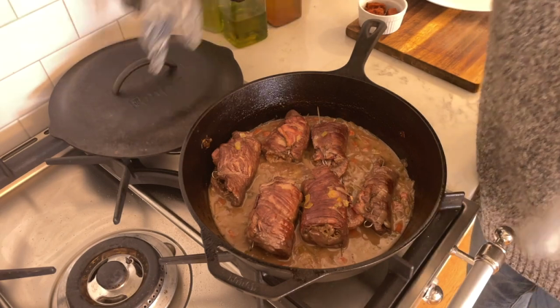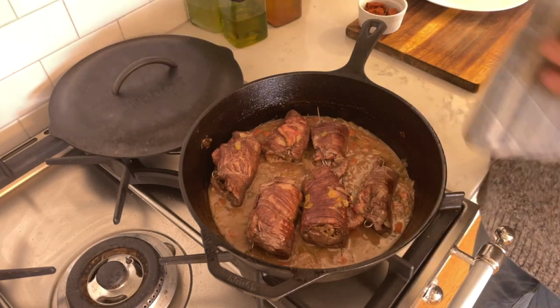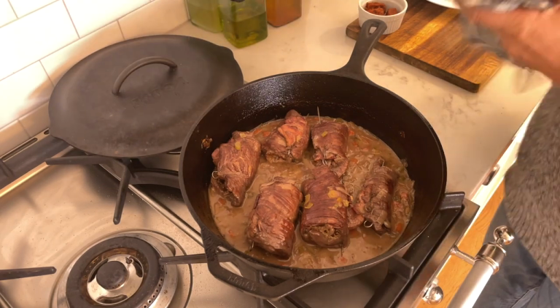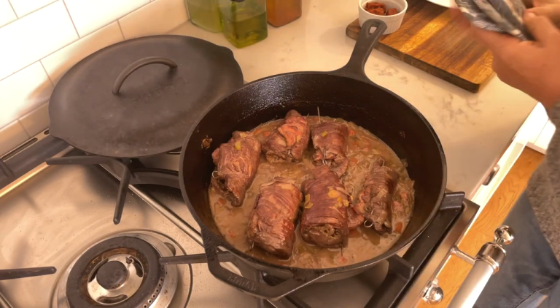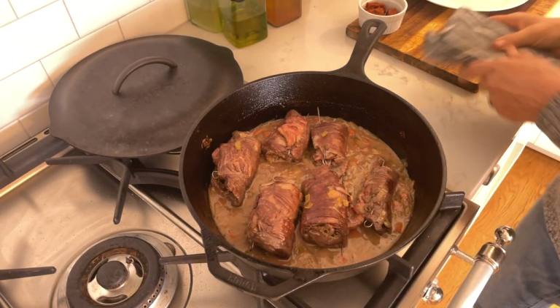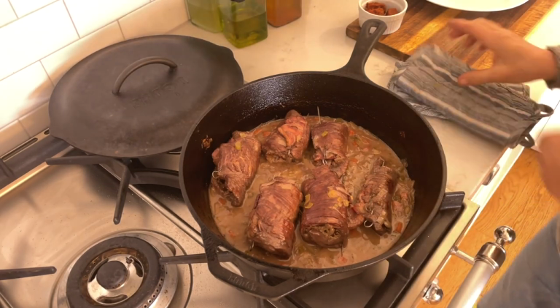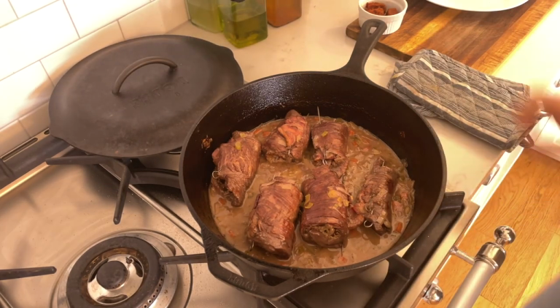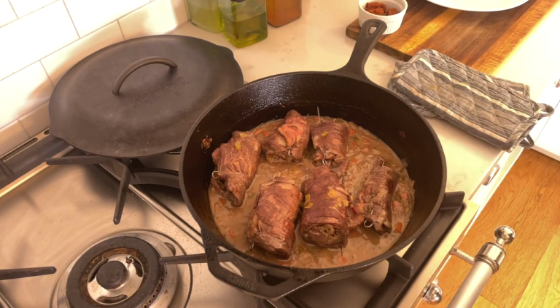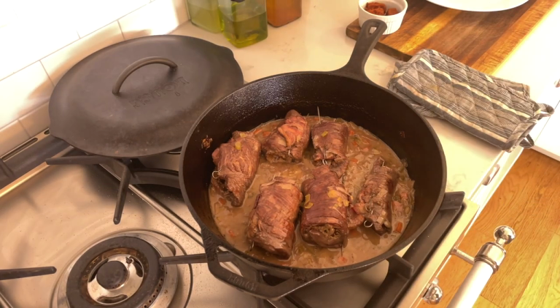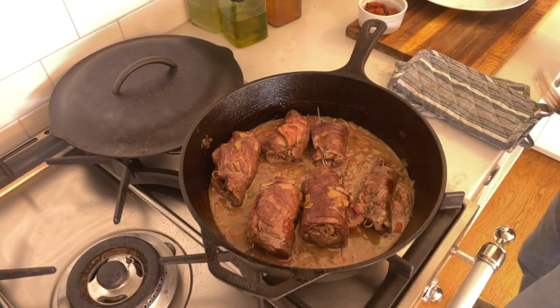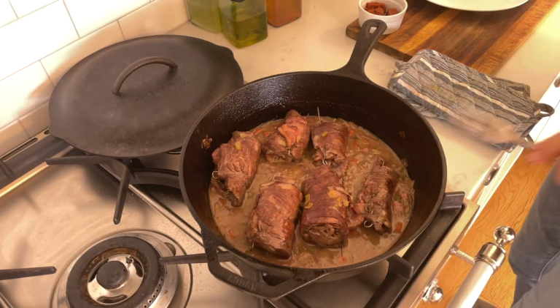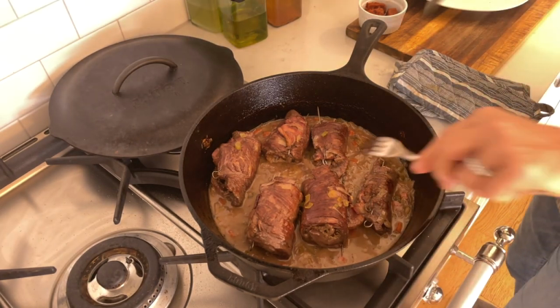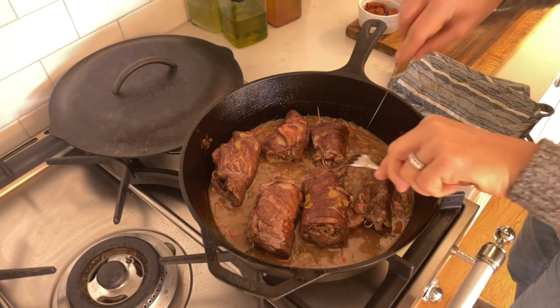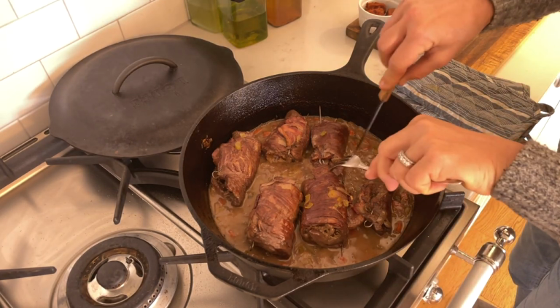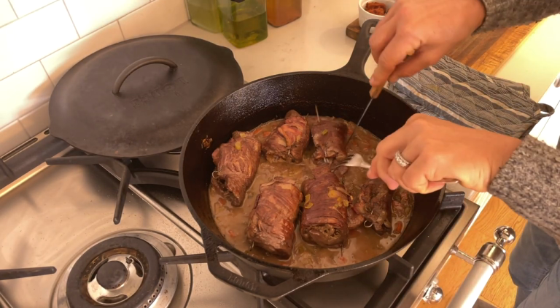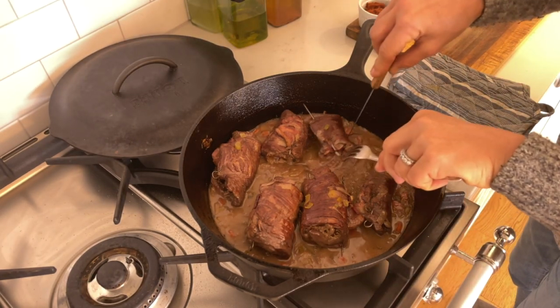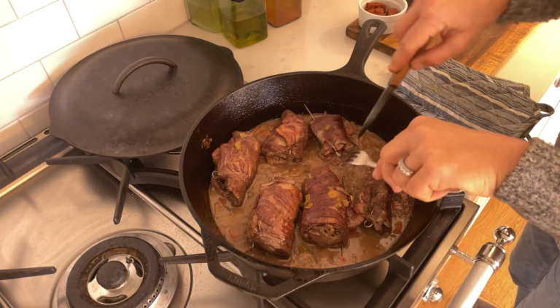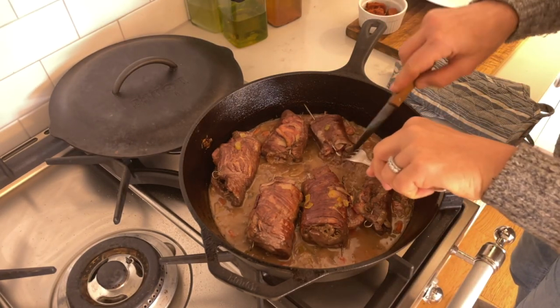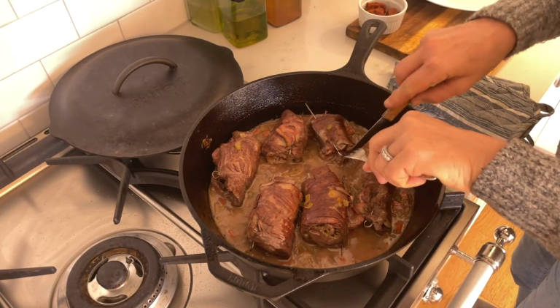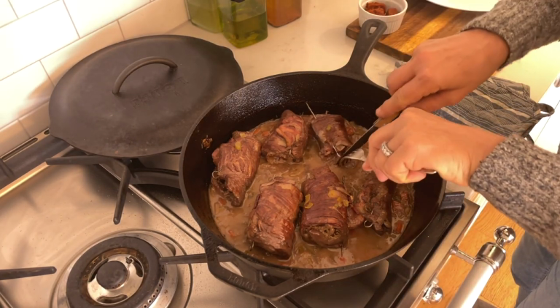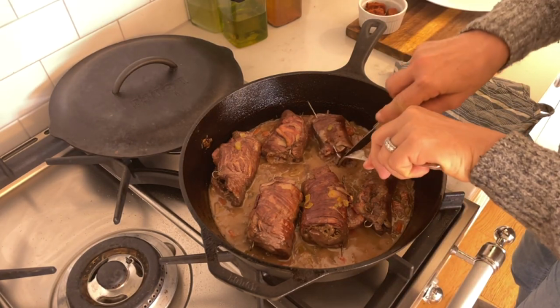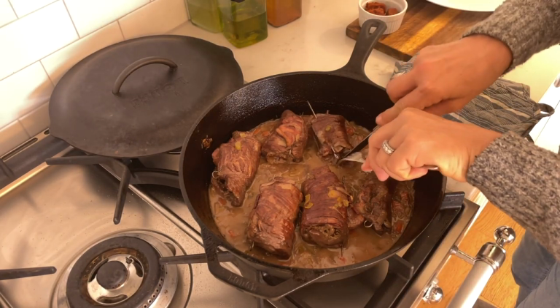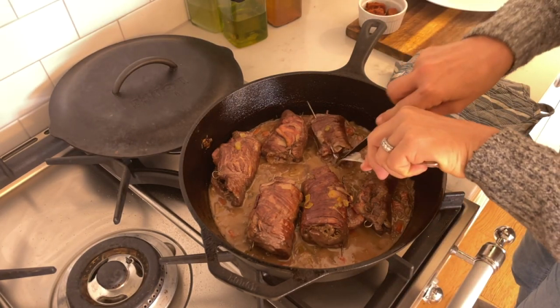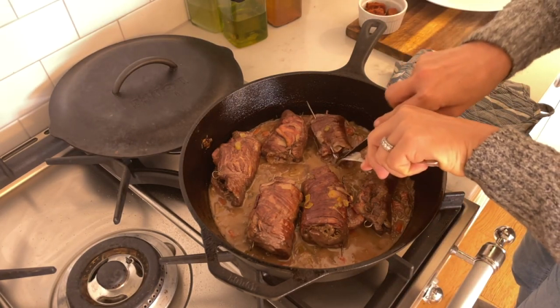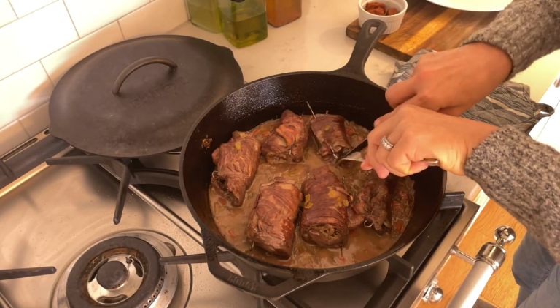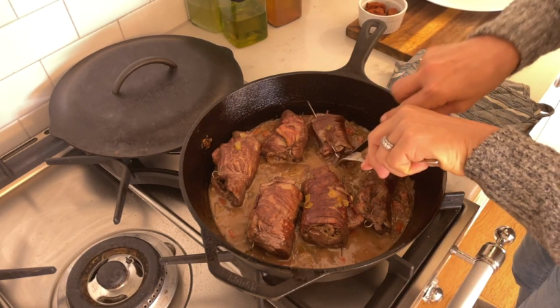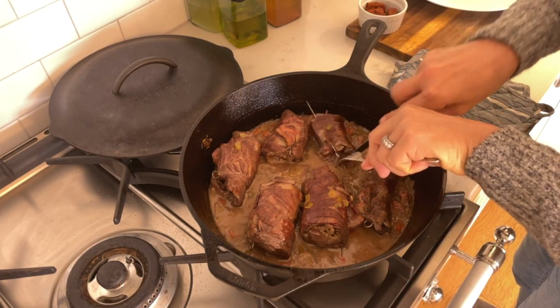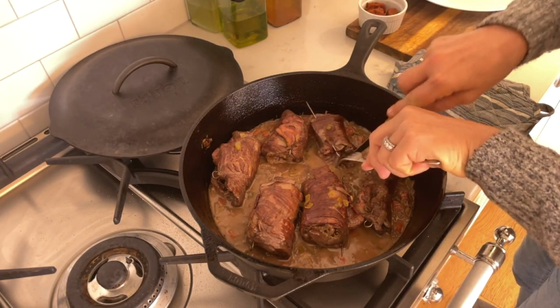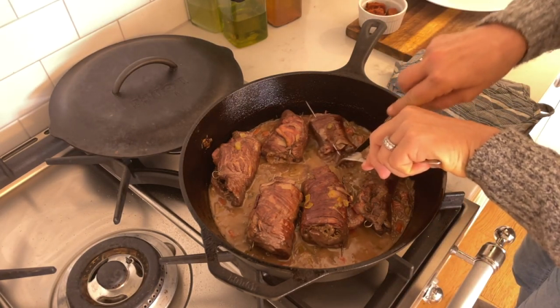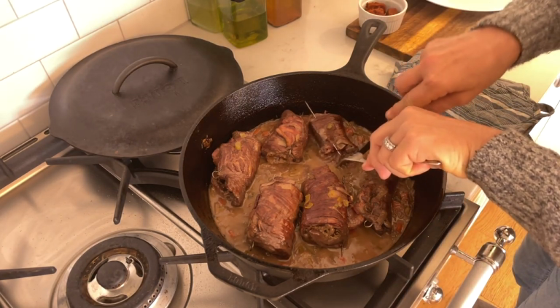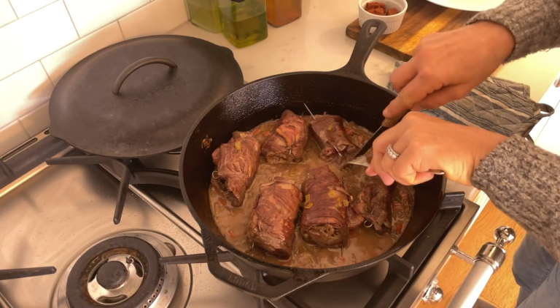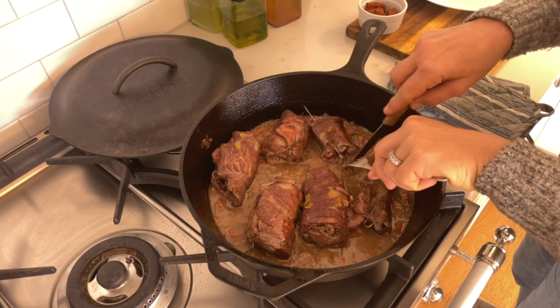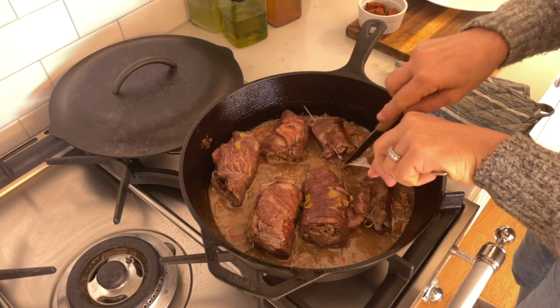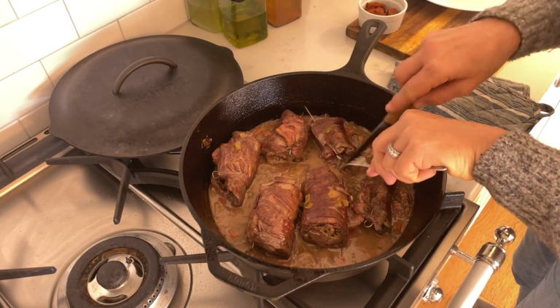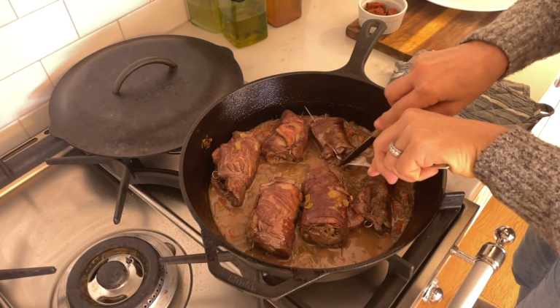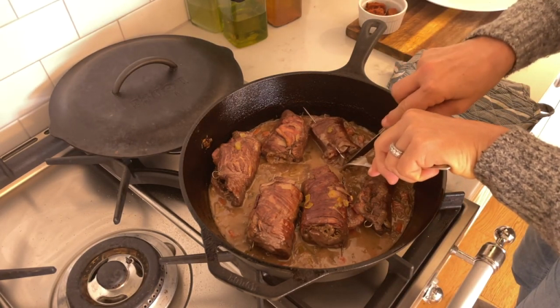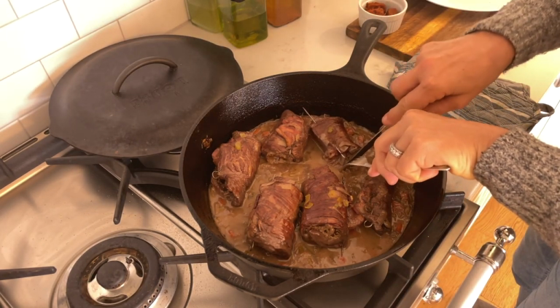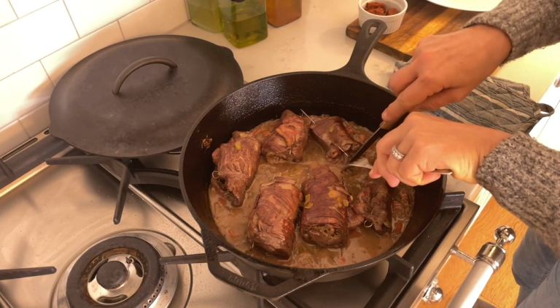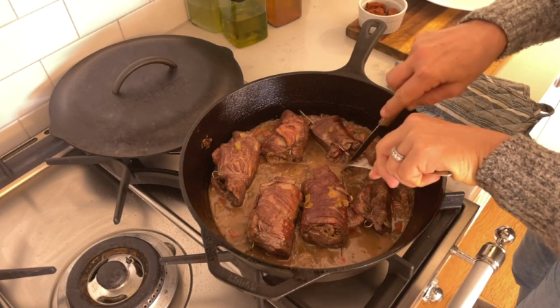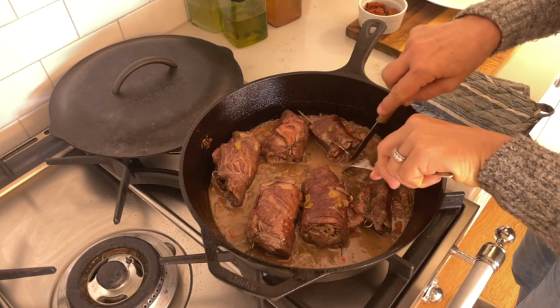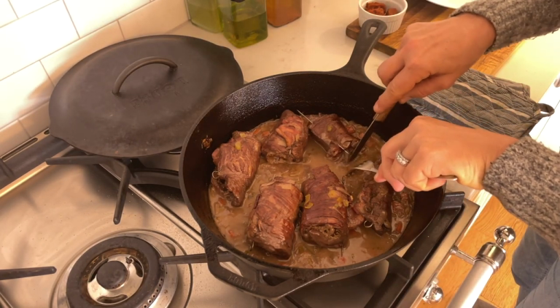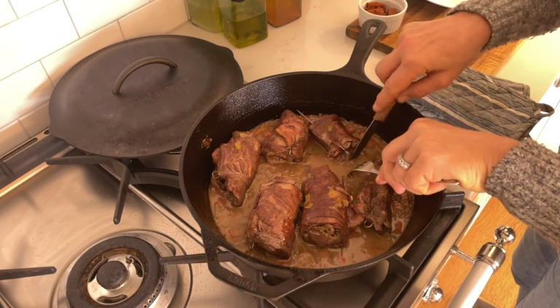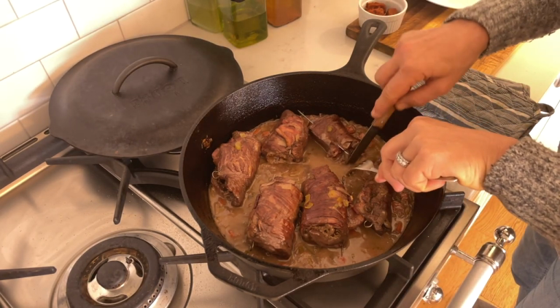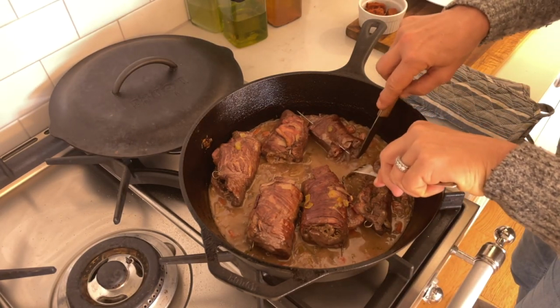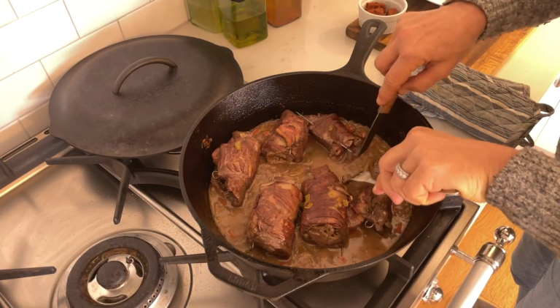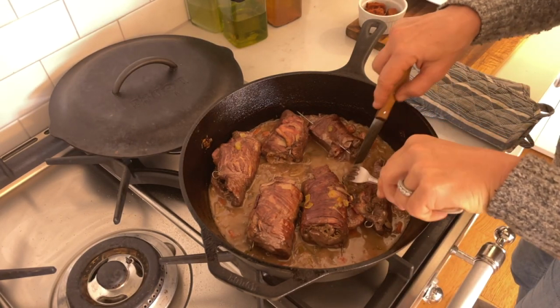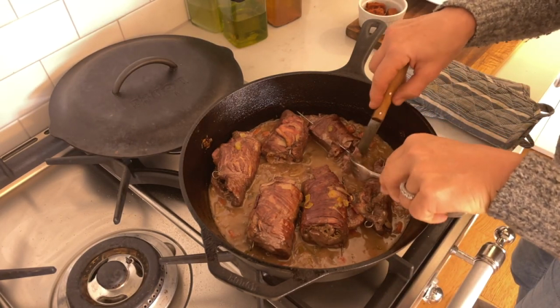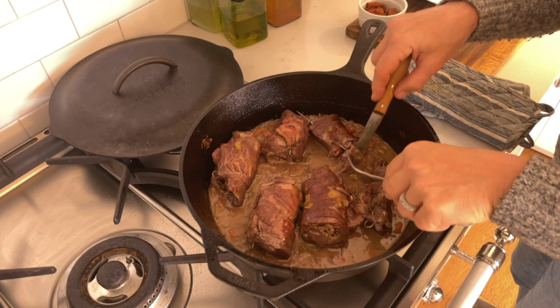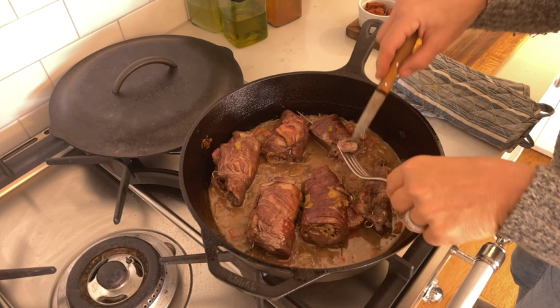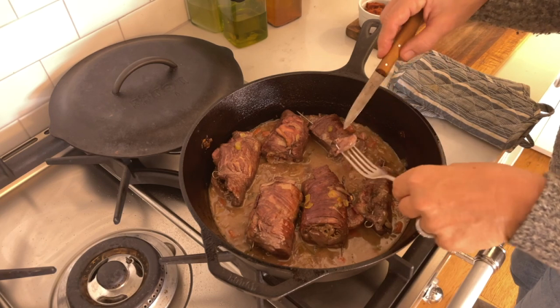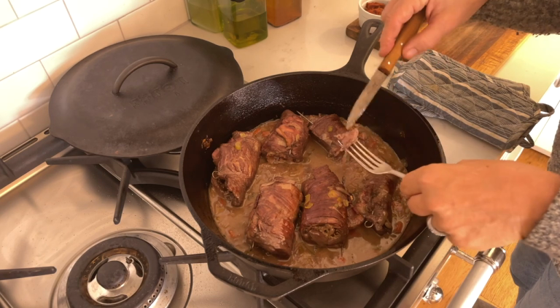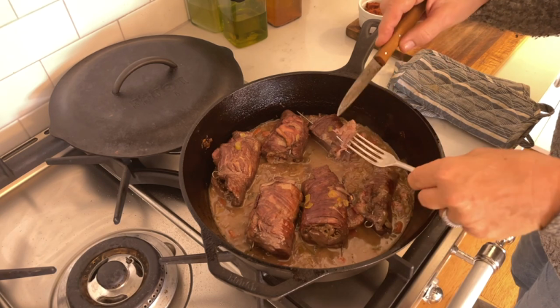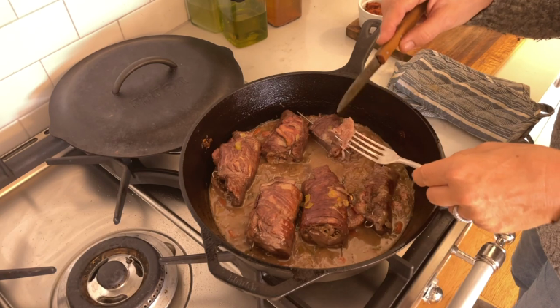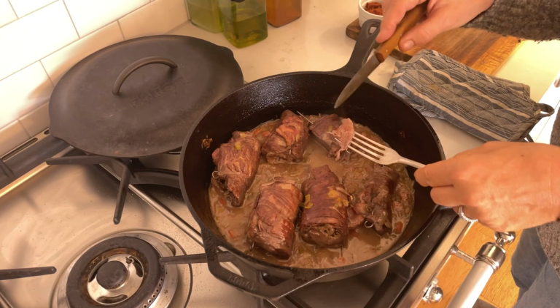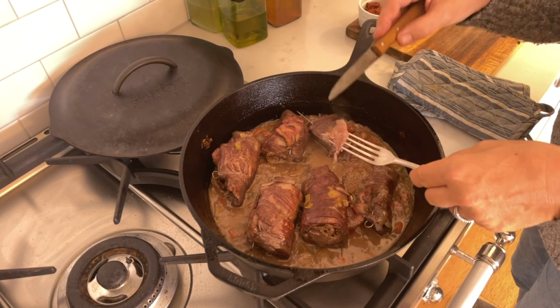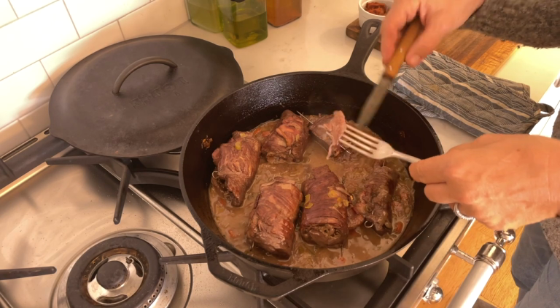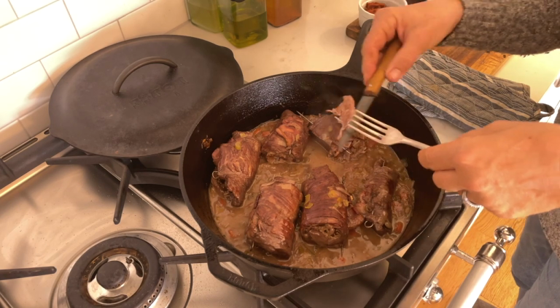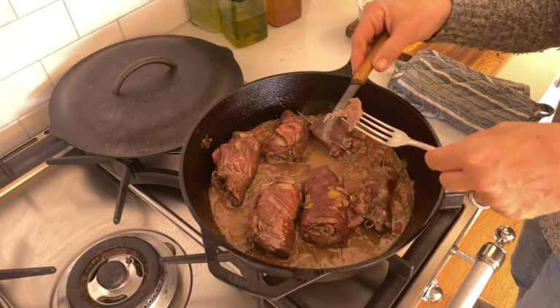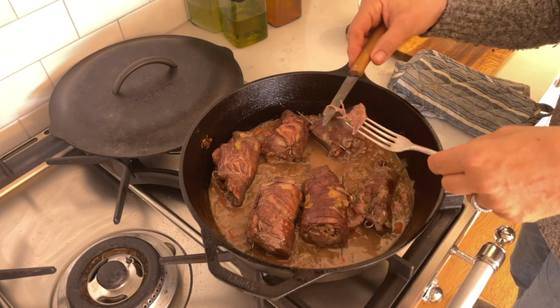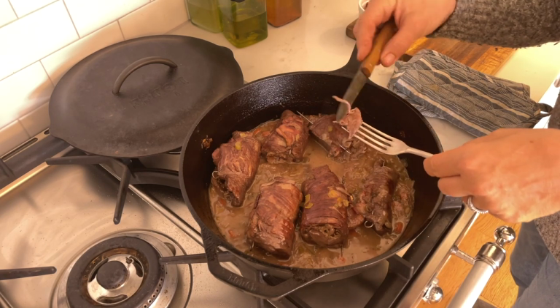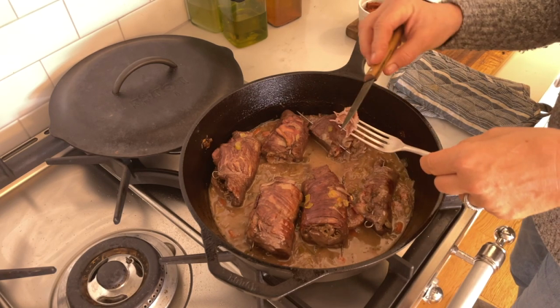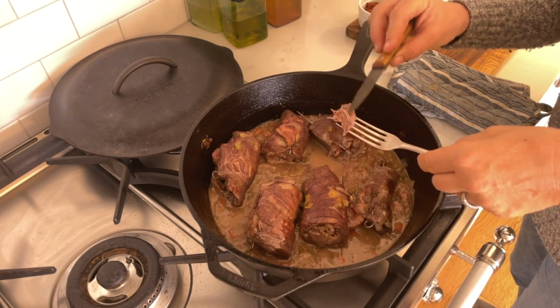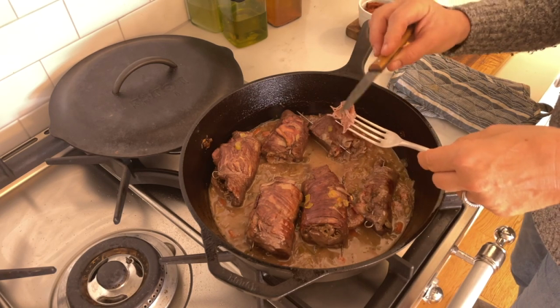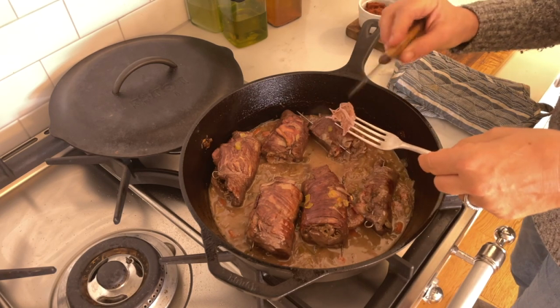After that I check them for doneness. If they're not quite tender, you can always return them to the oven for another 20 minutes.